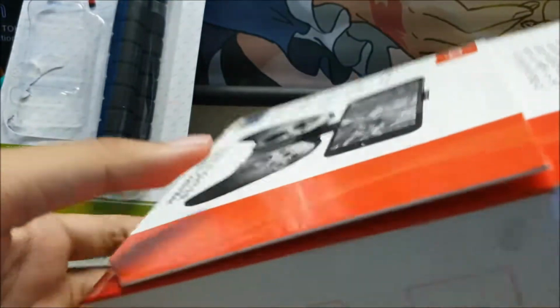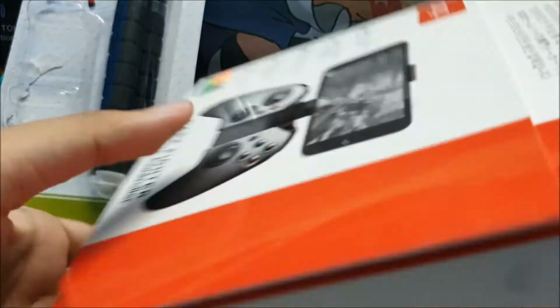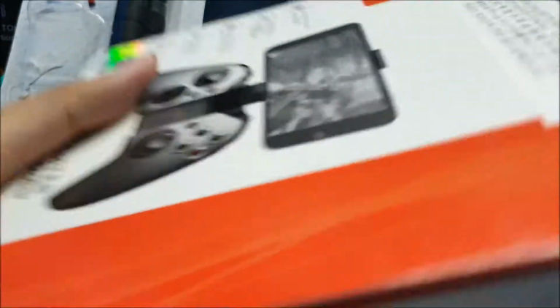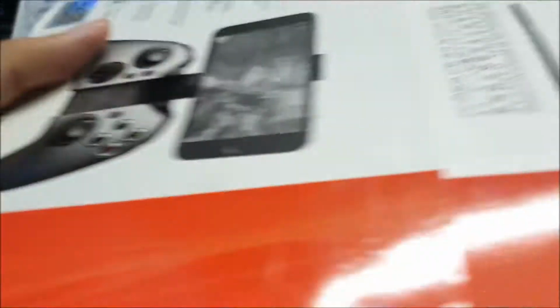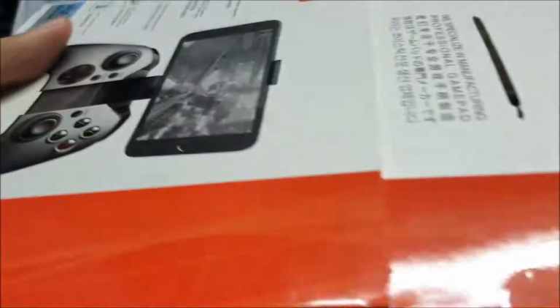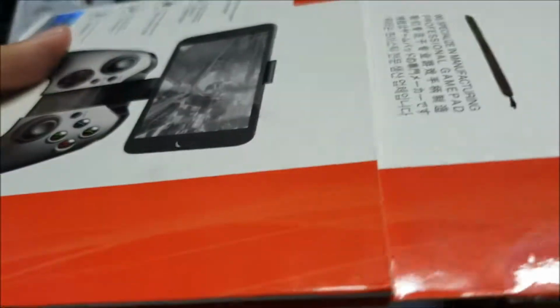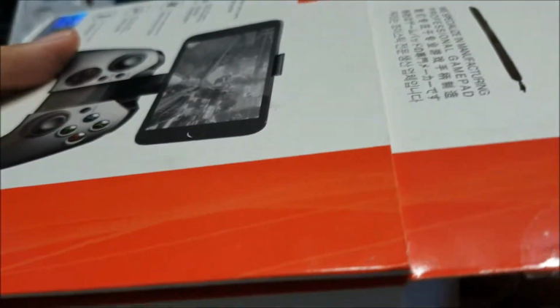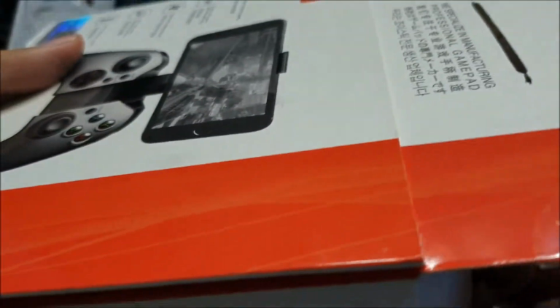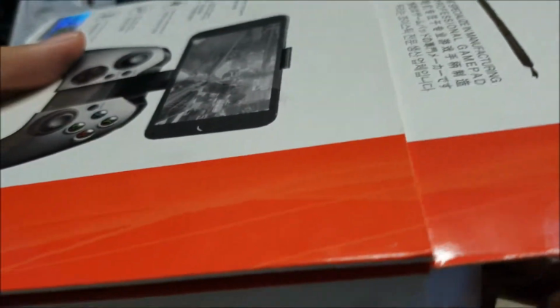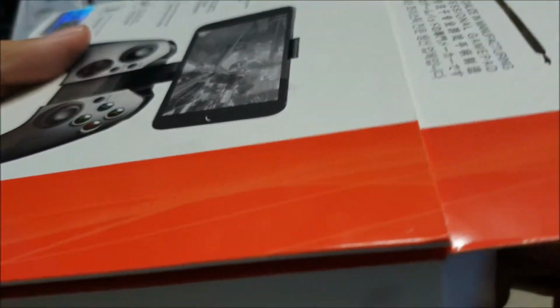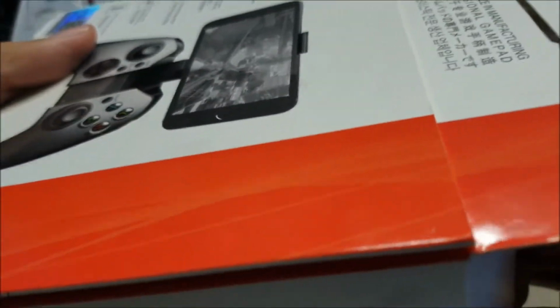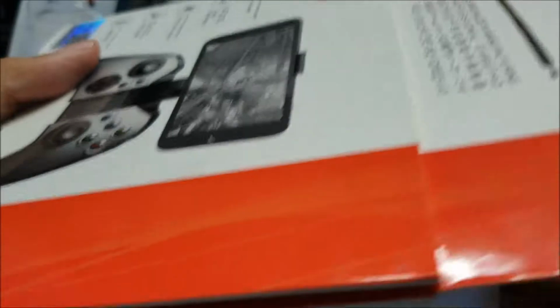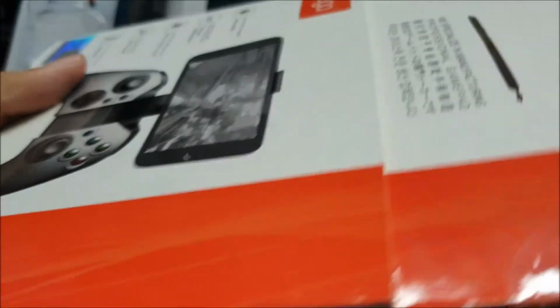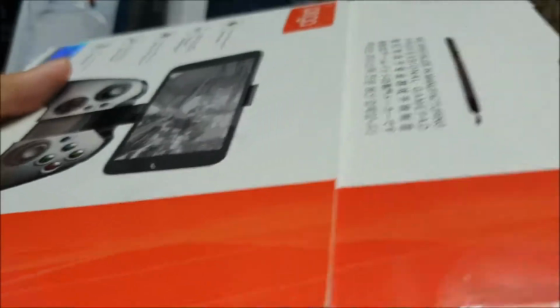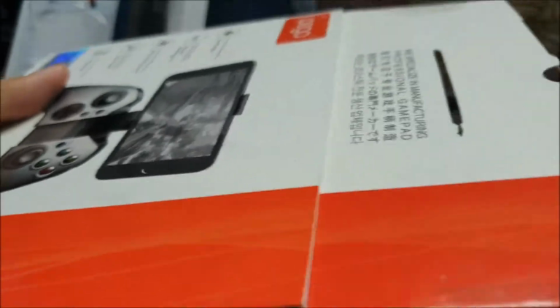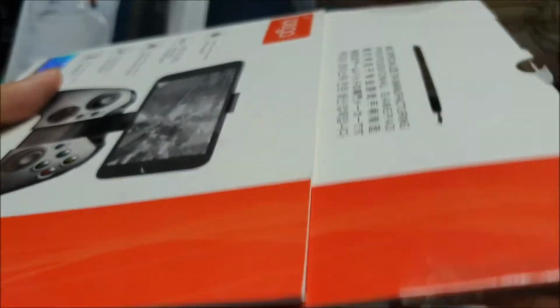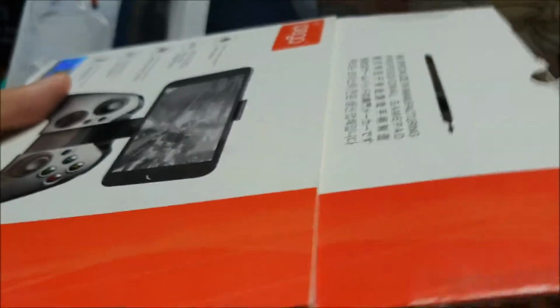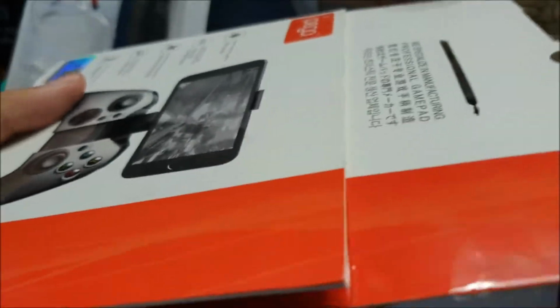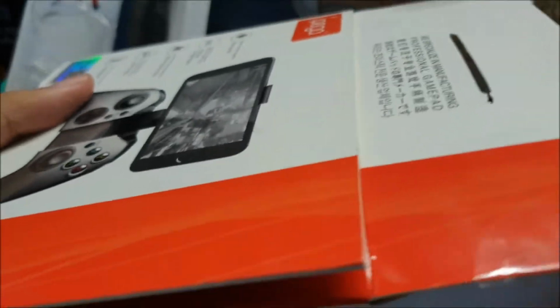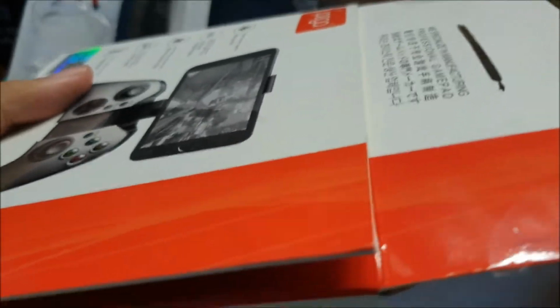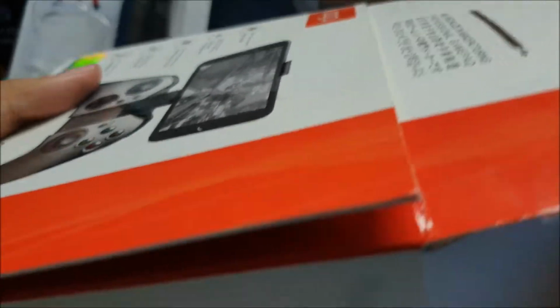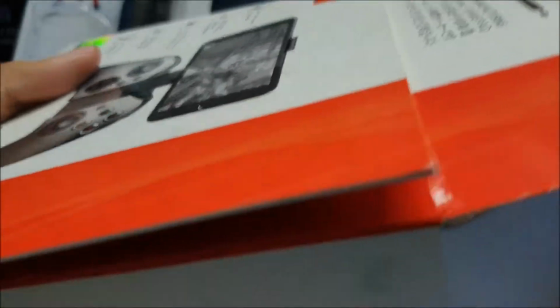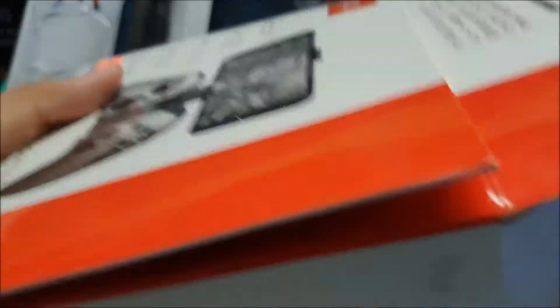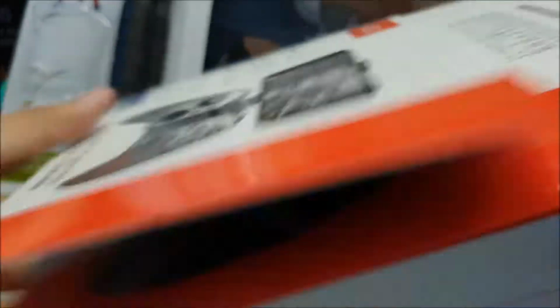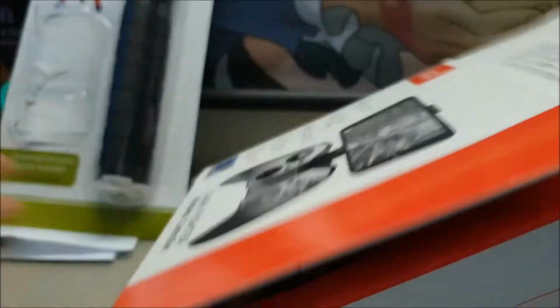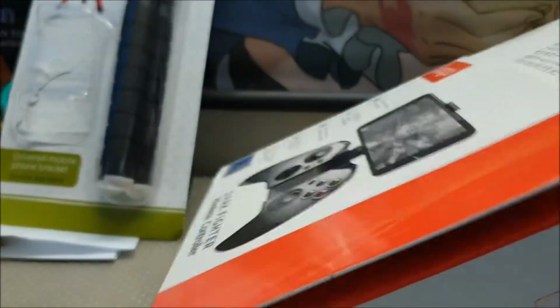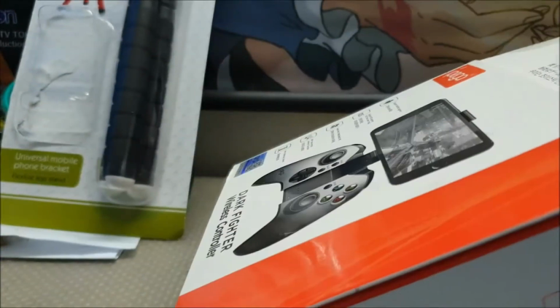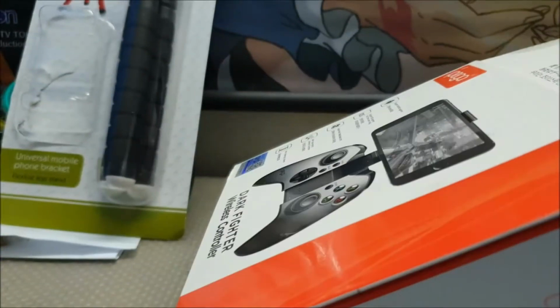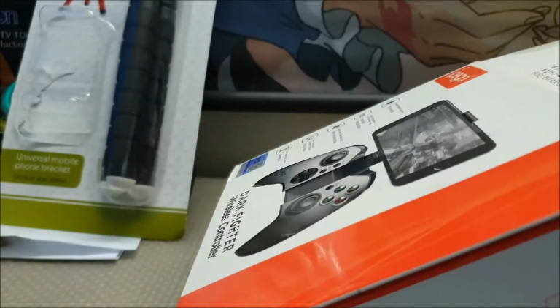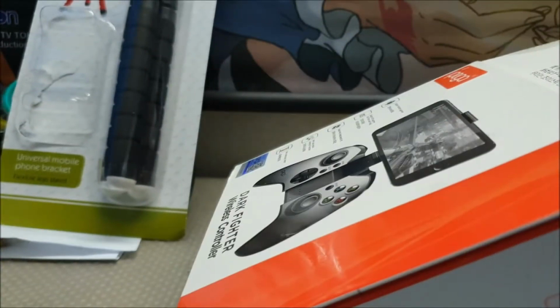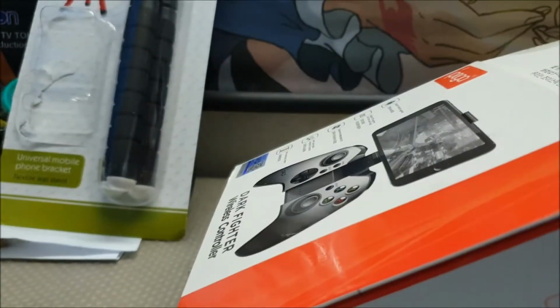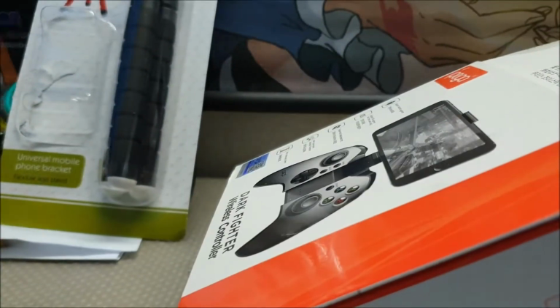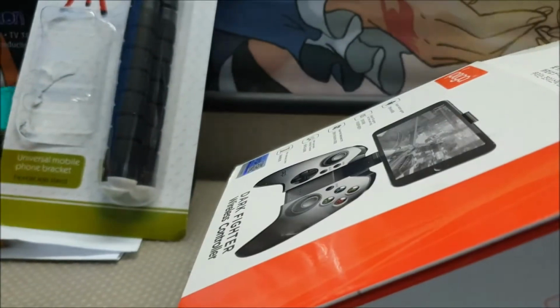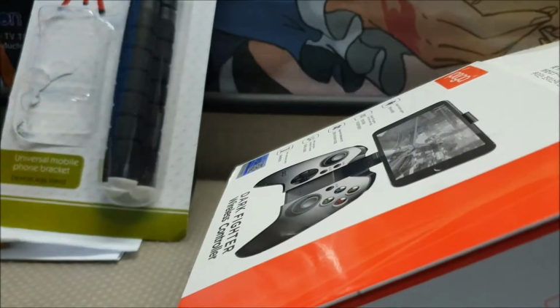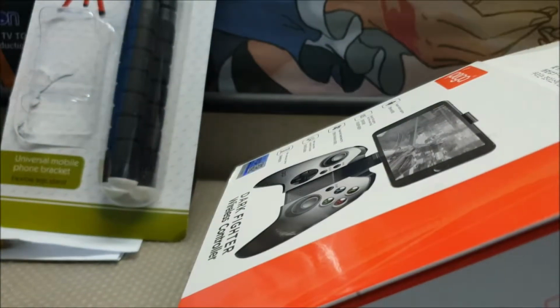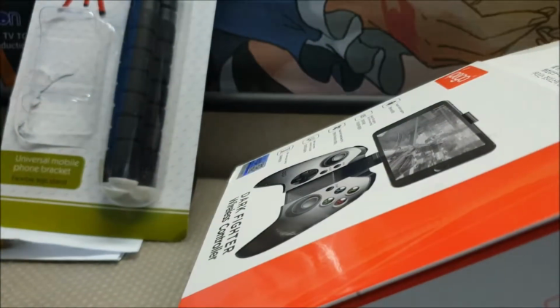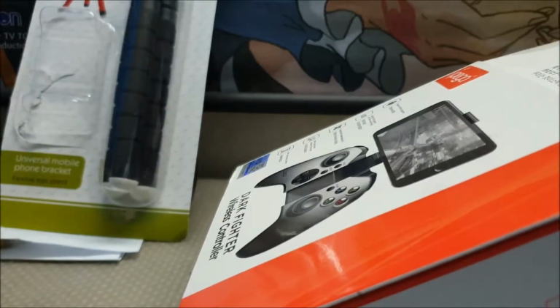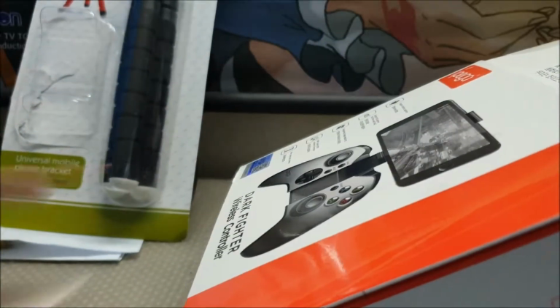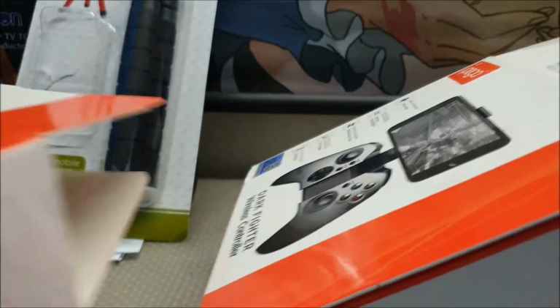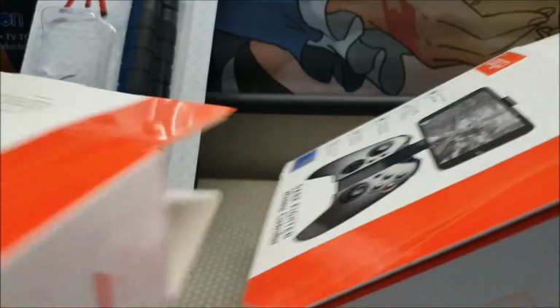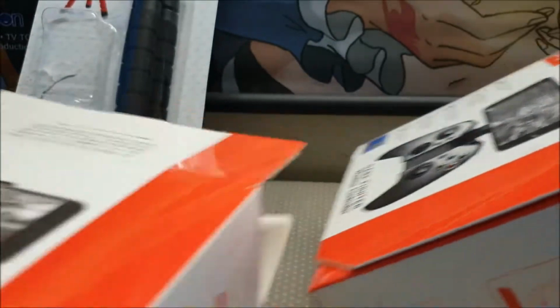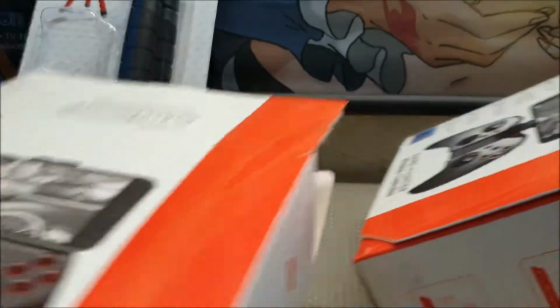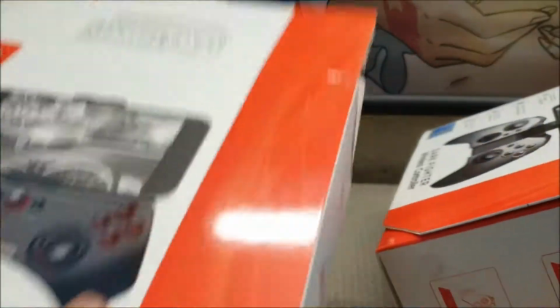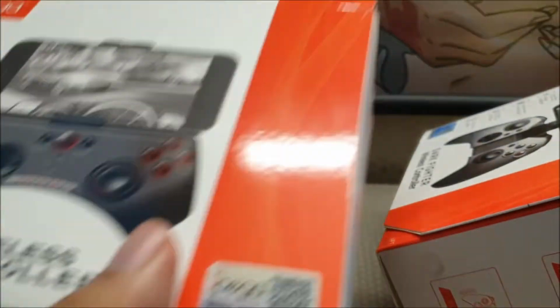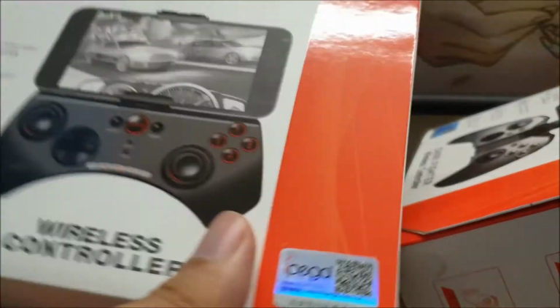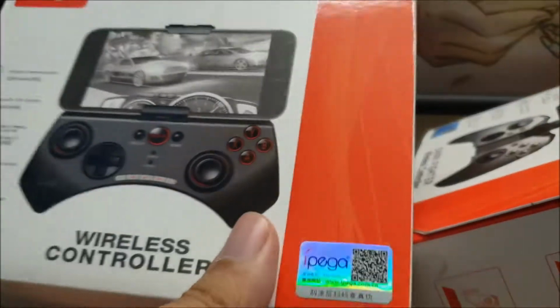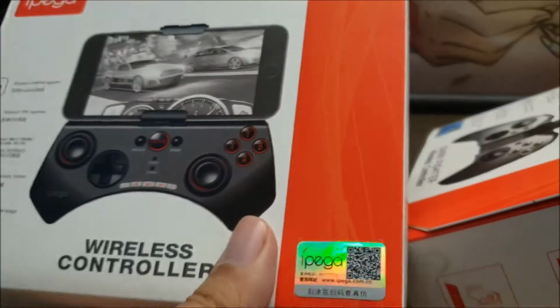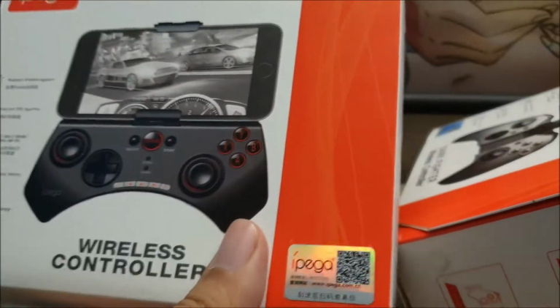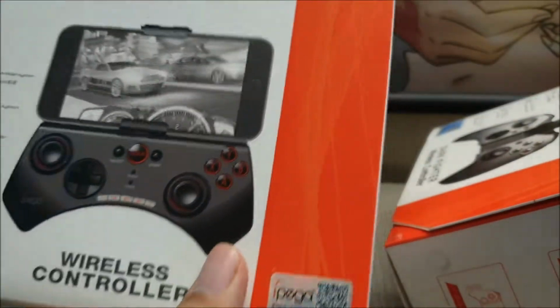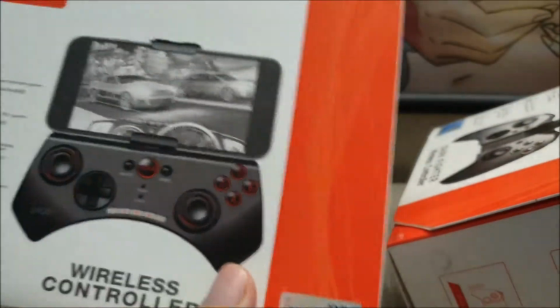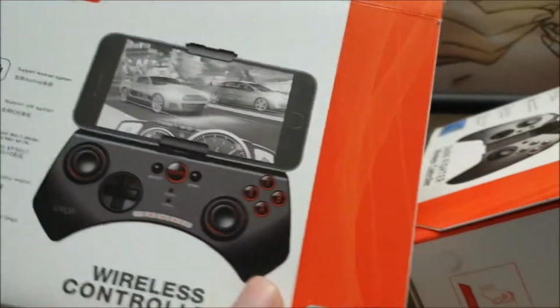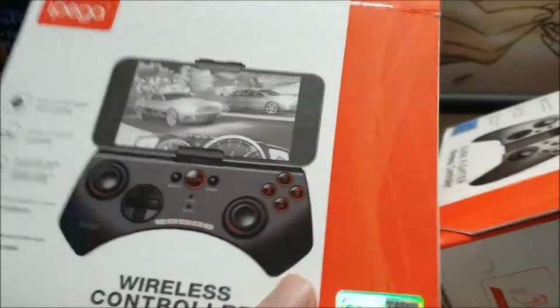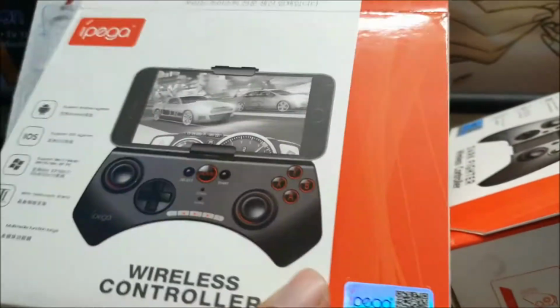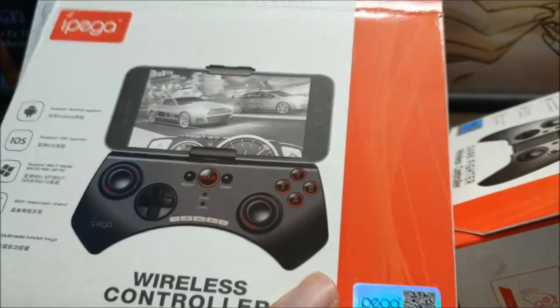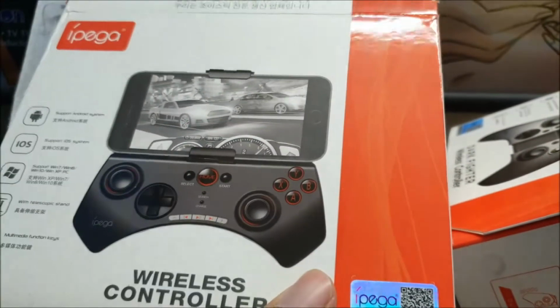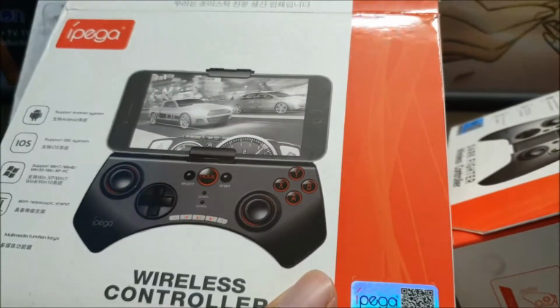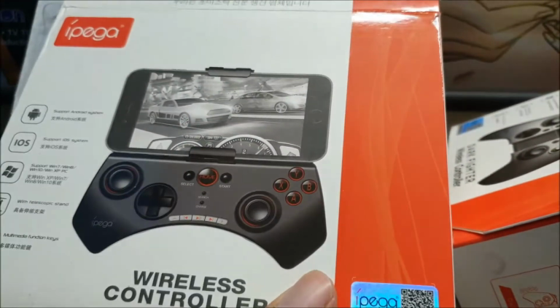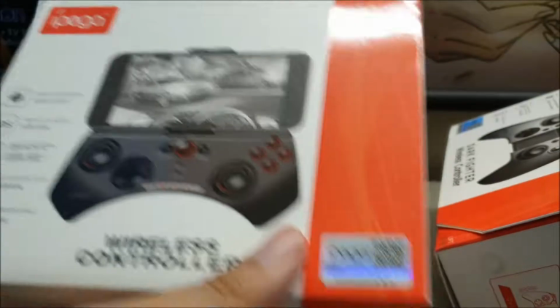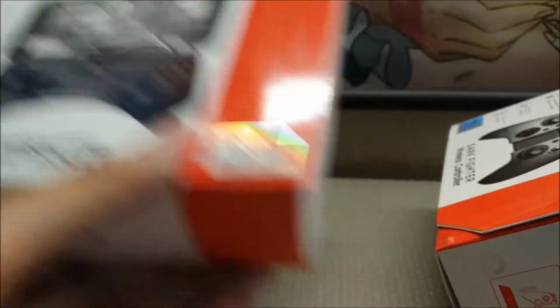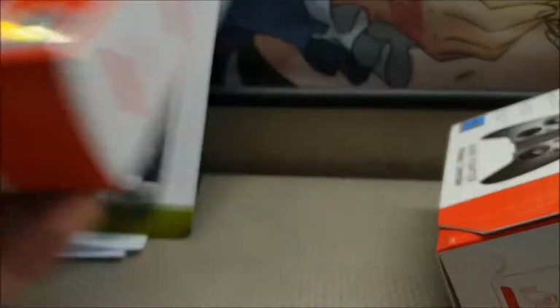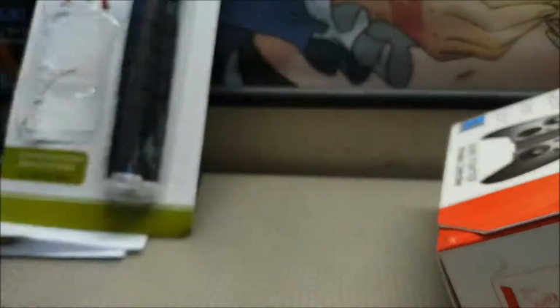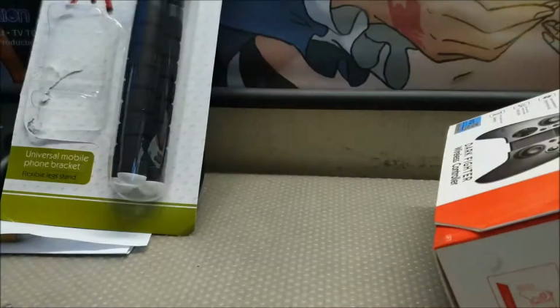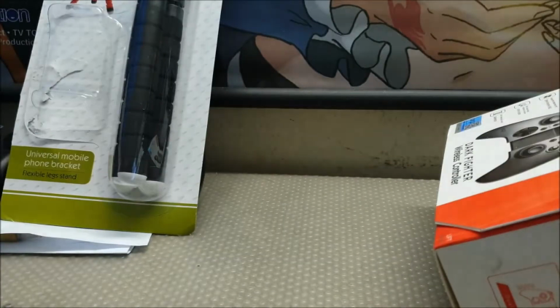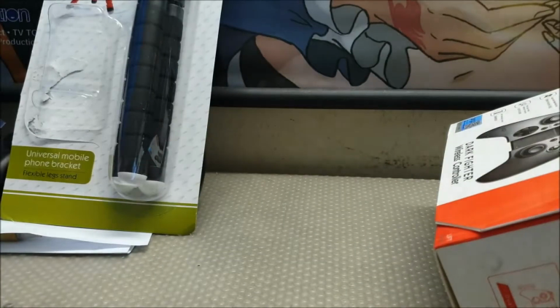One thing I like about IPEGA is that they do keep the boxes consistent. Here's the other one — pretty similar, right?